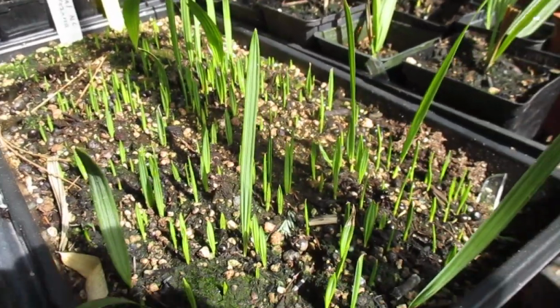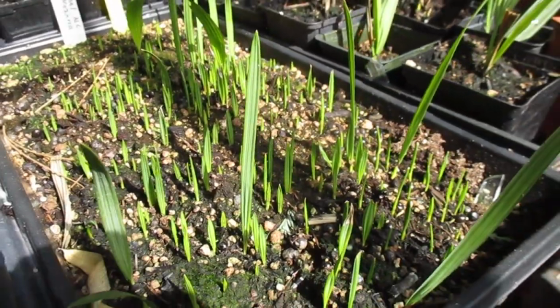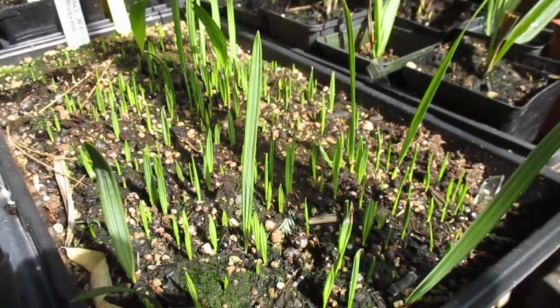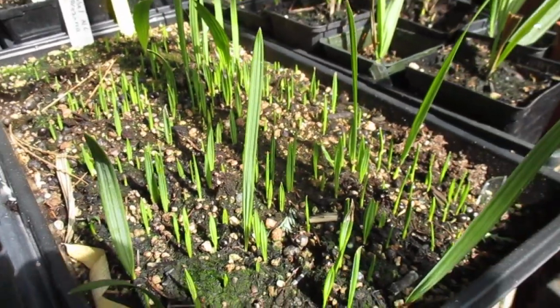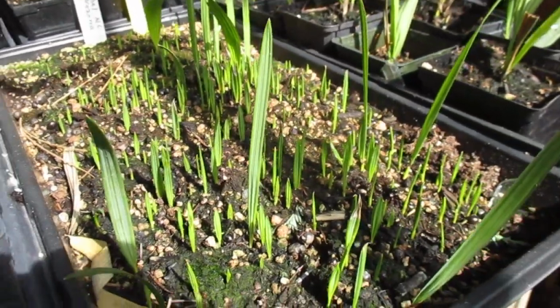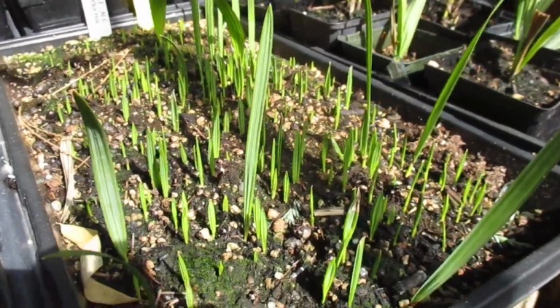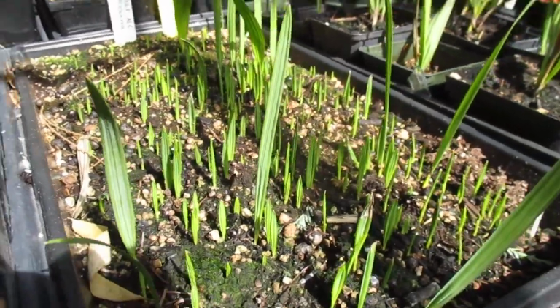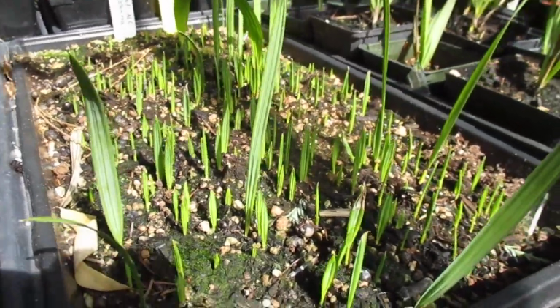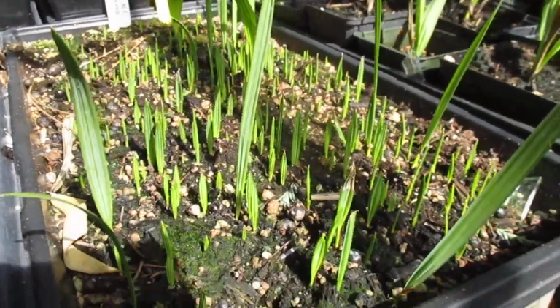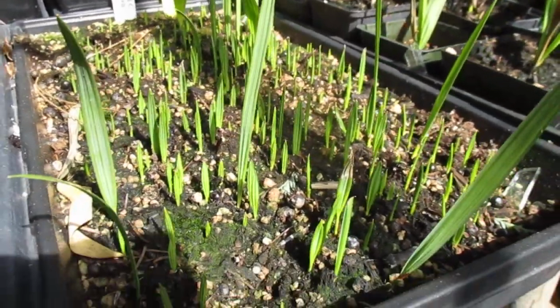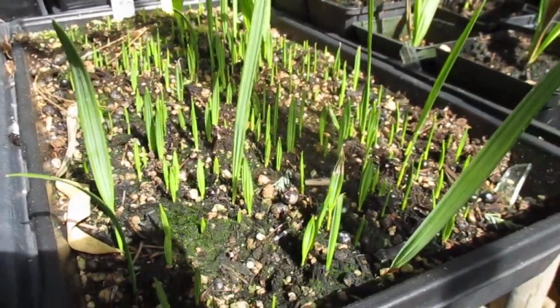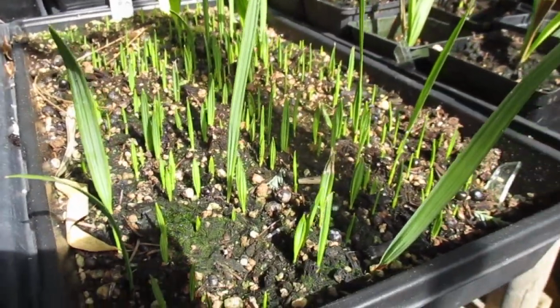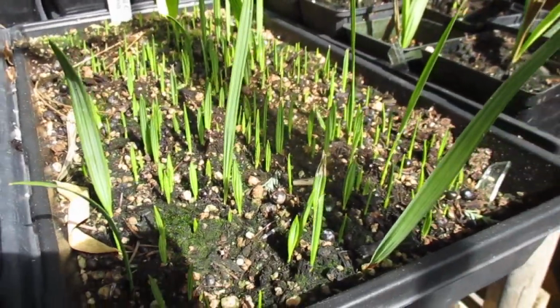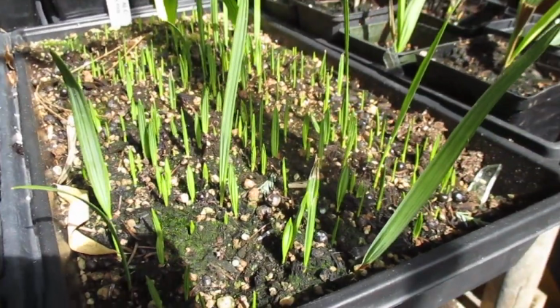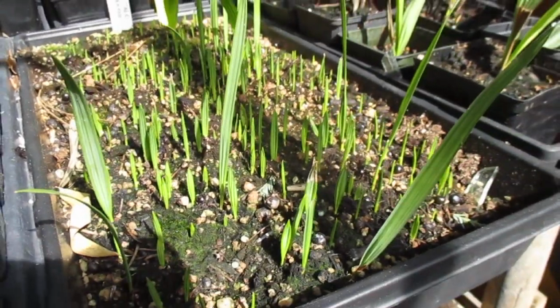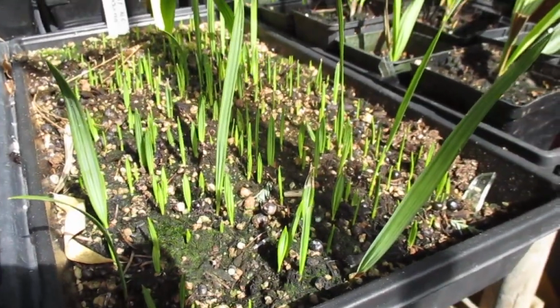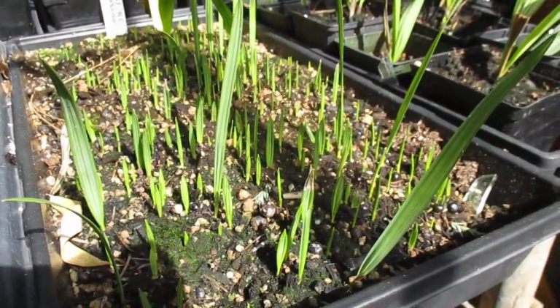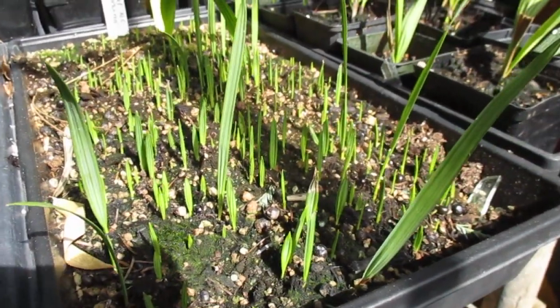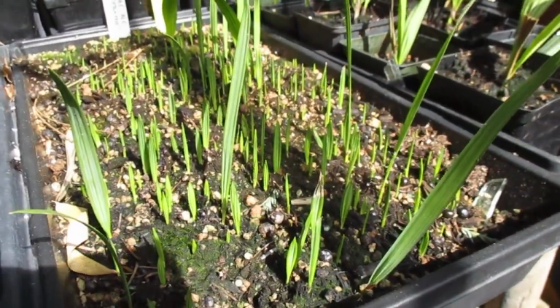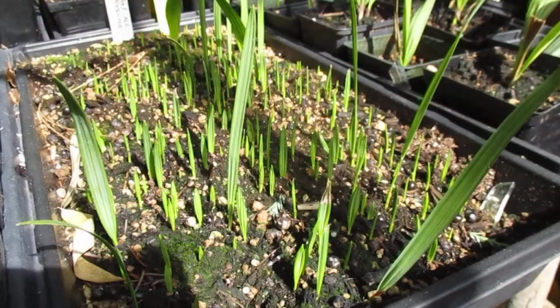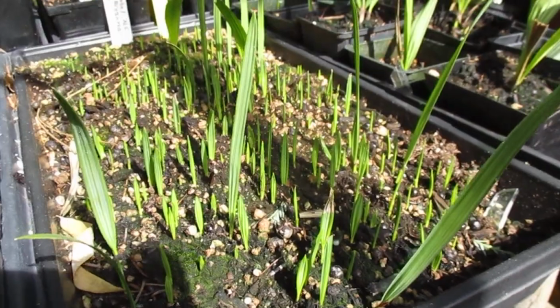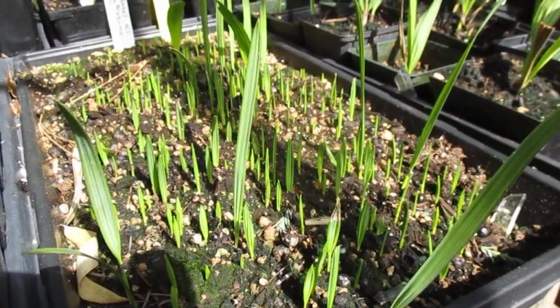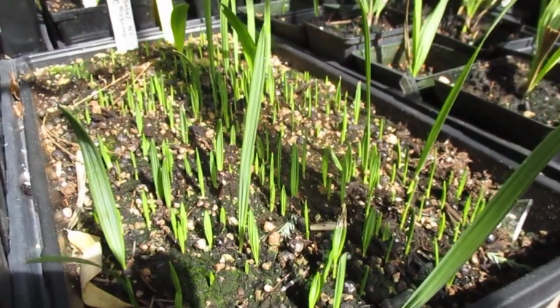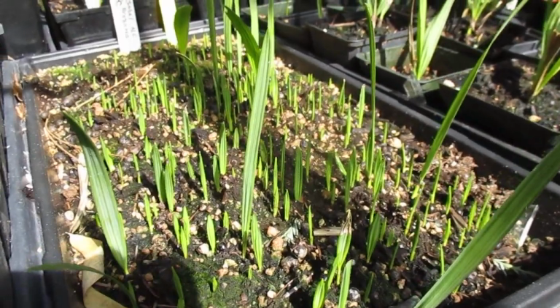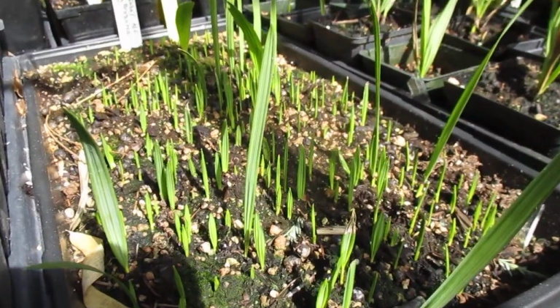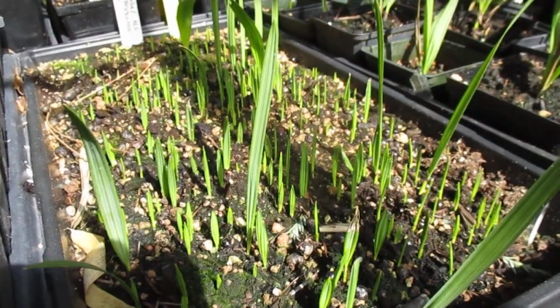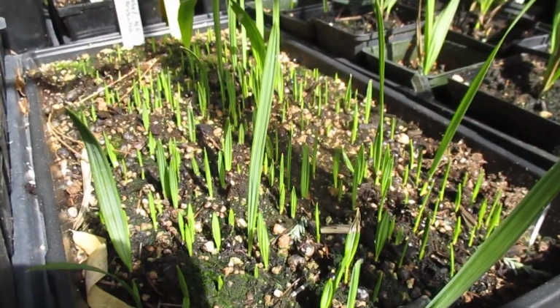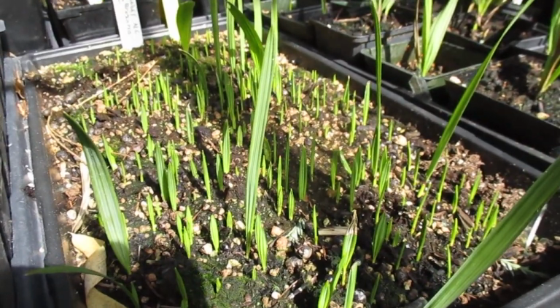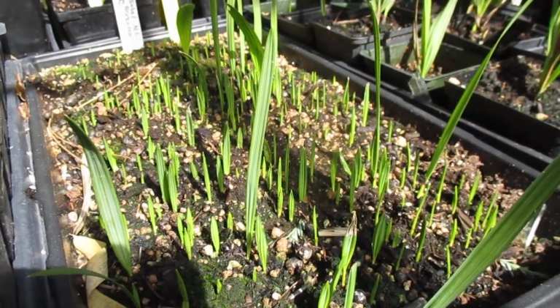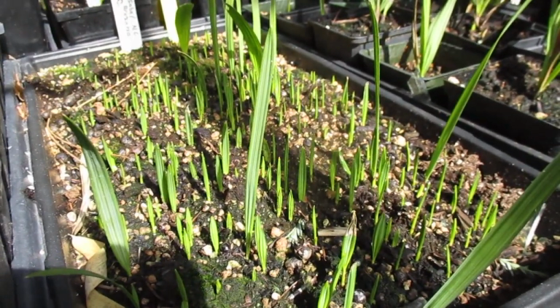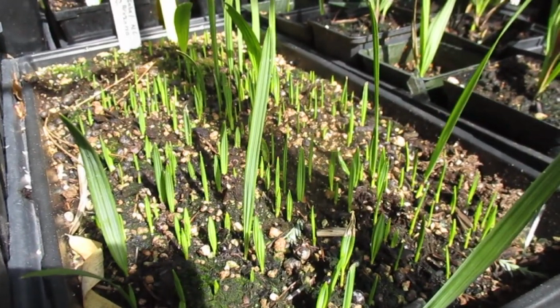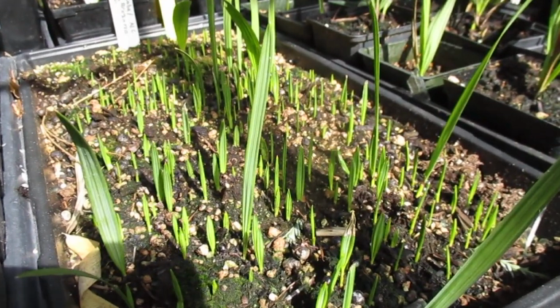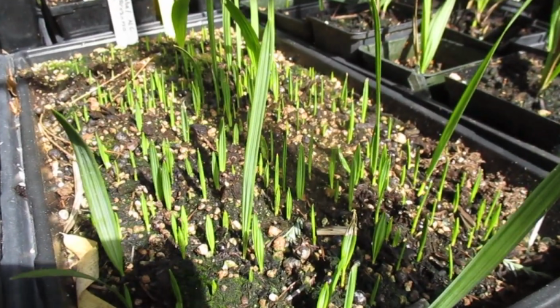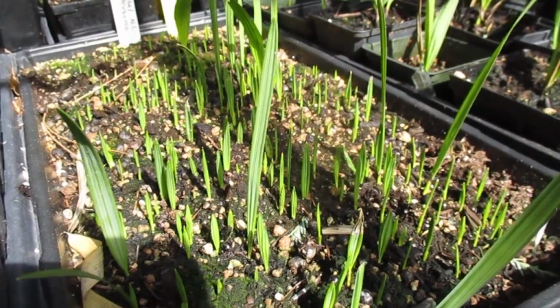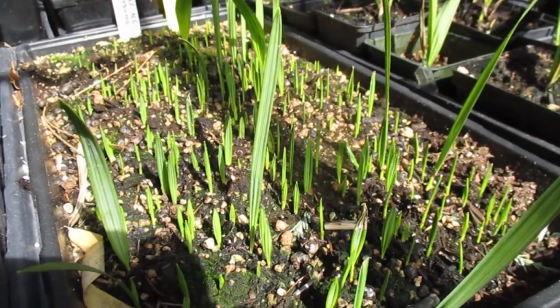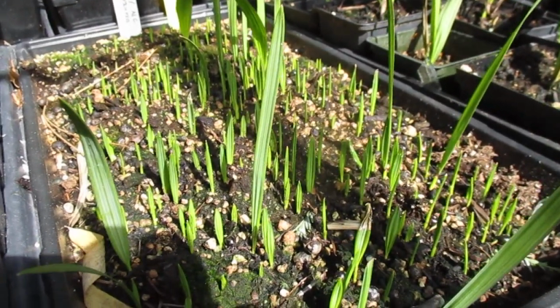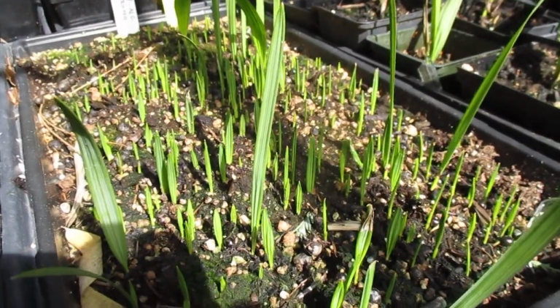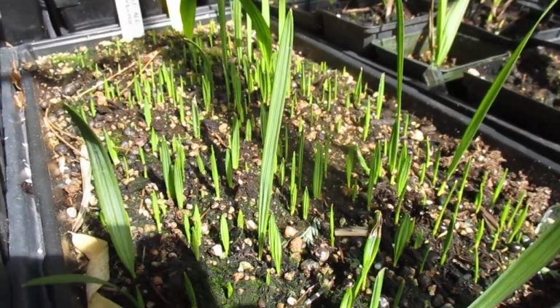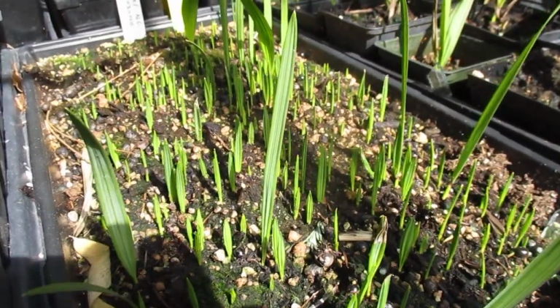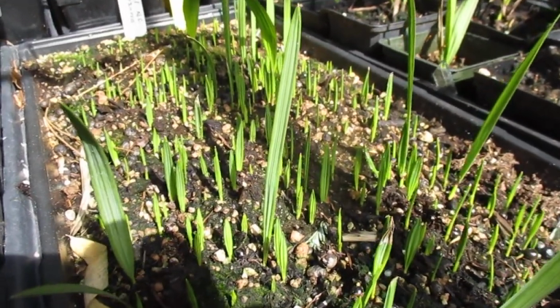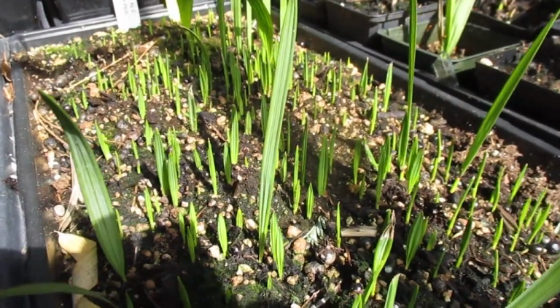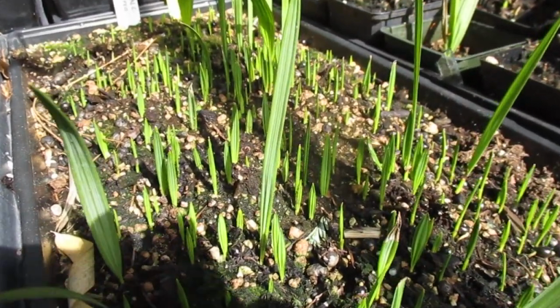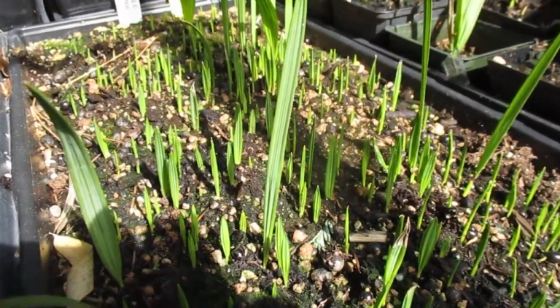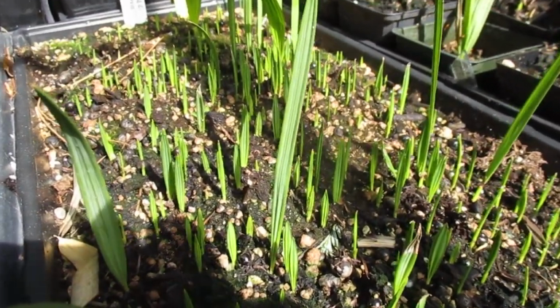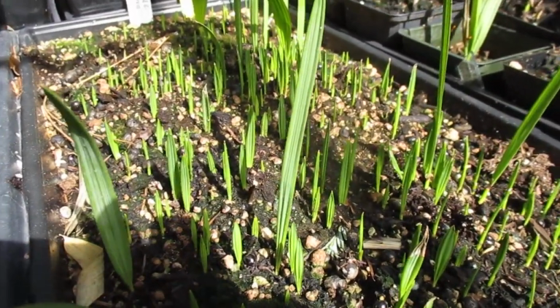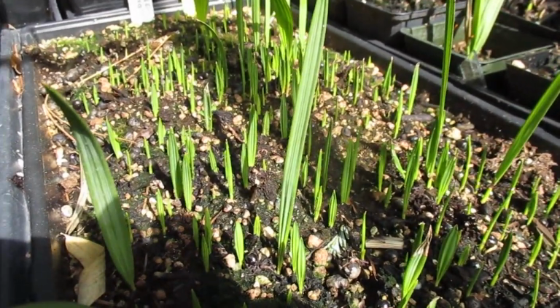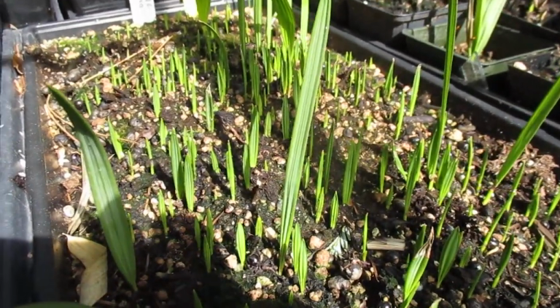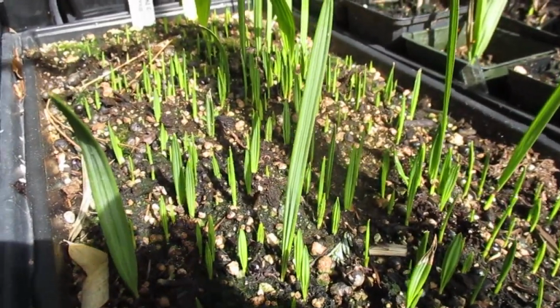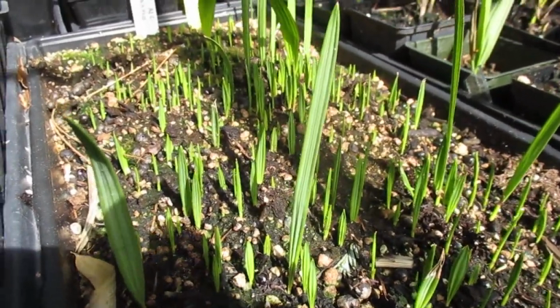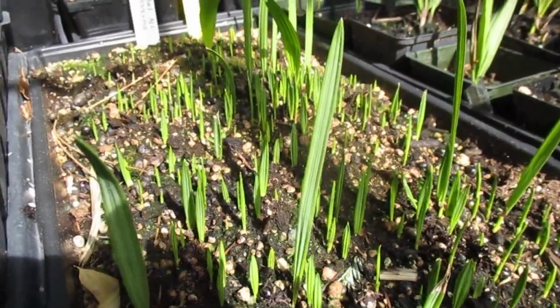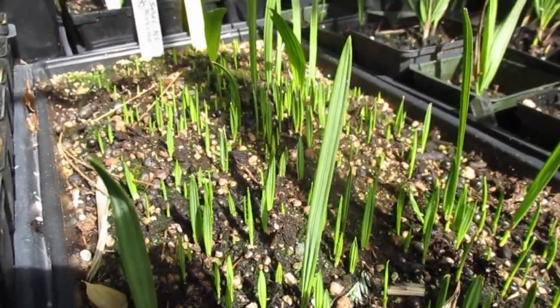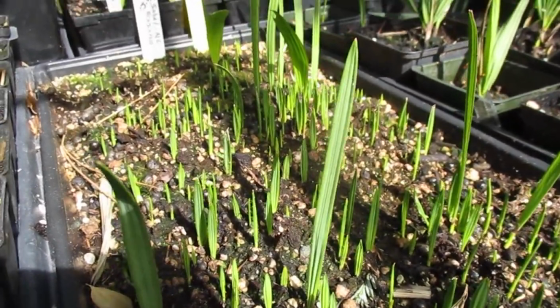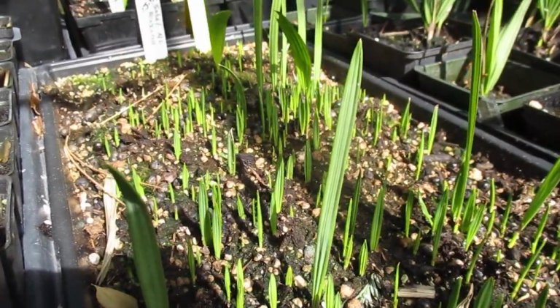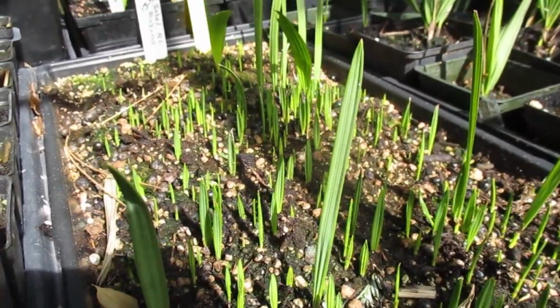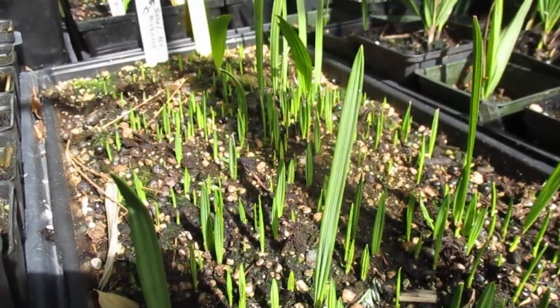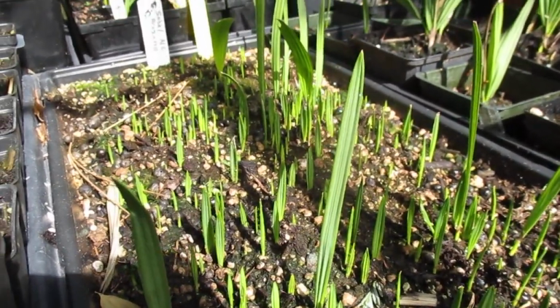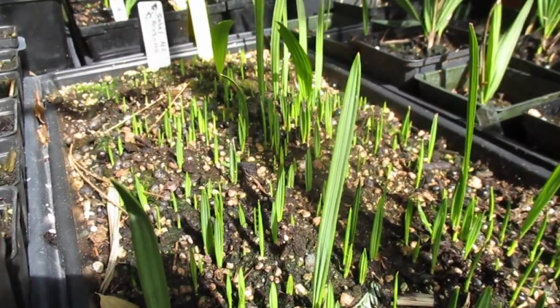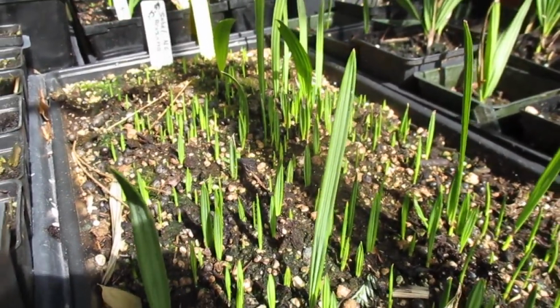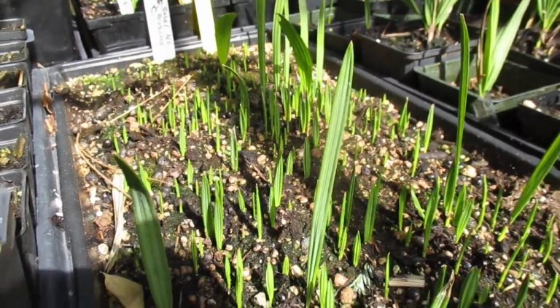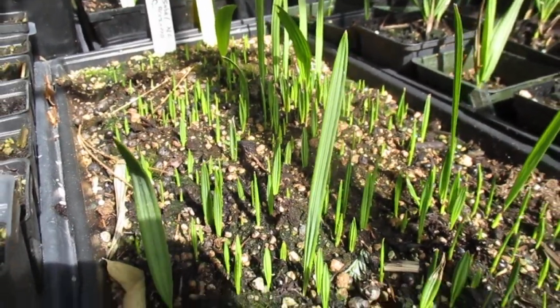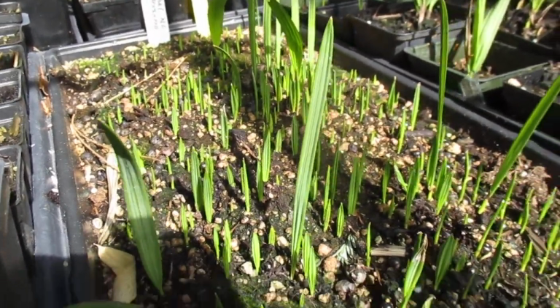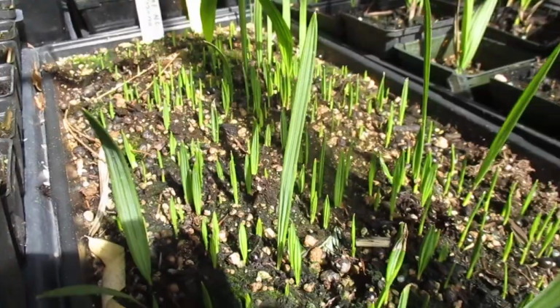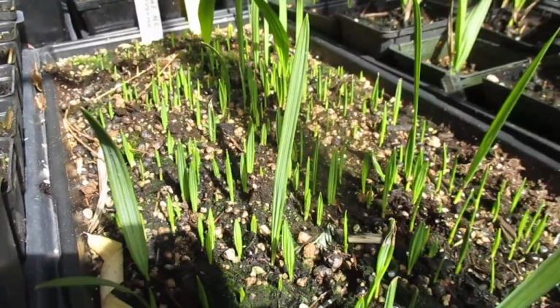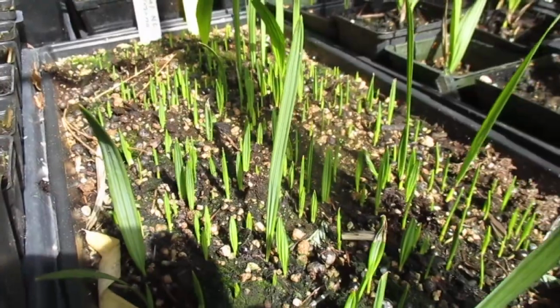Thanks for watching — like and subscribe for more palm videos. These are one year old seedlings, by the way. Cheers!